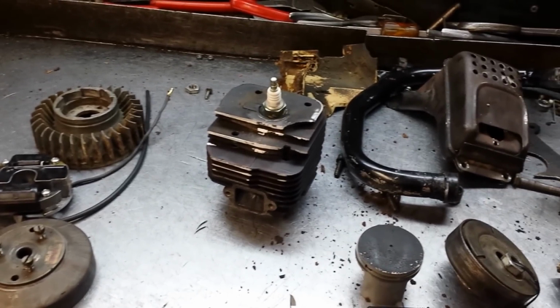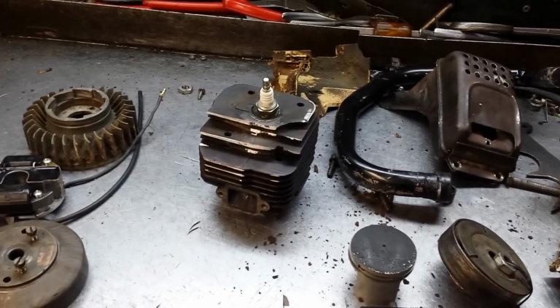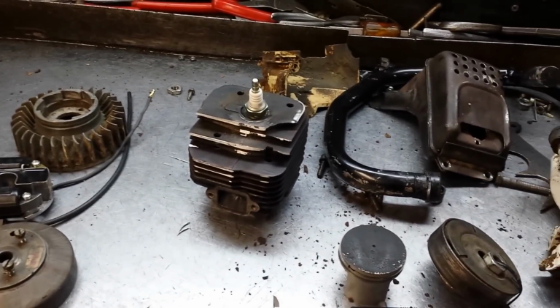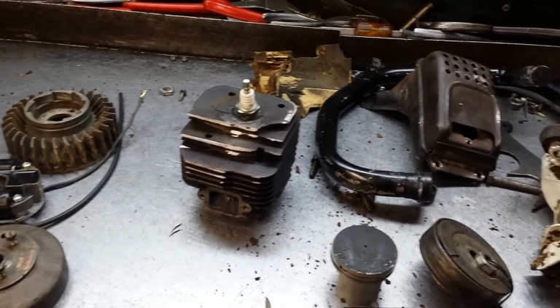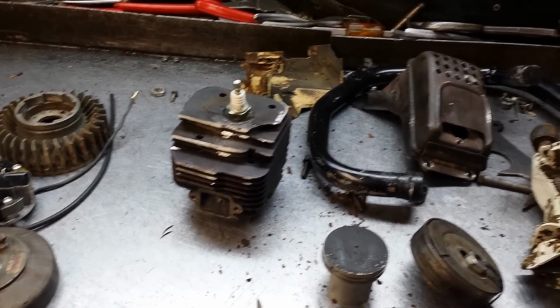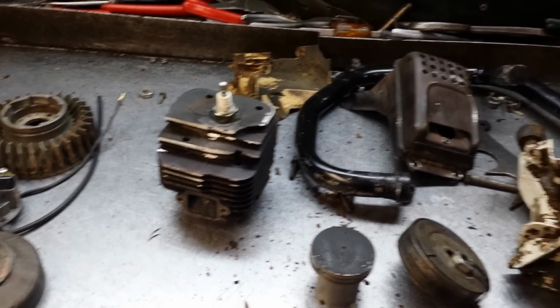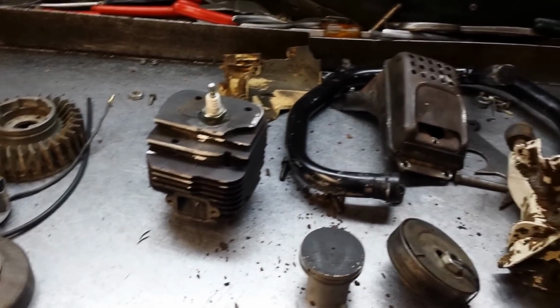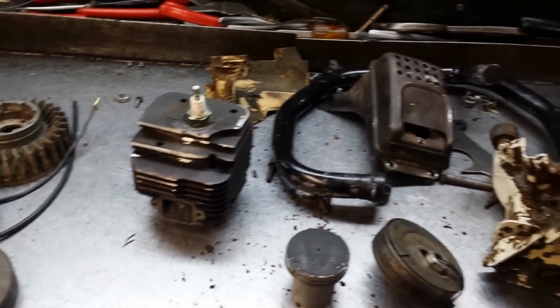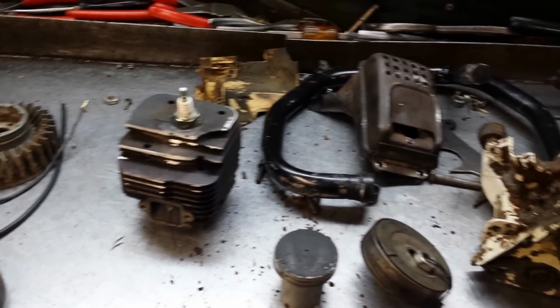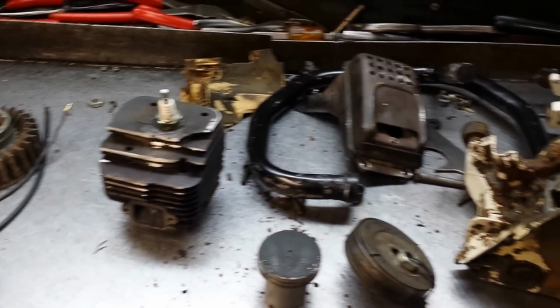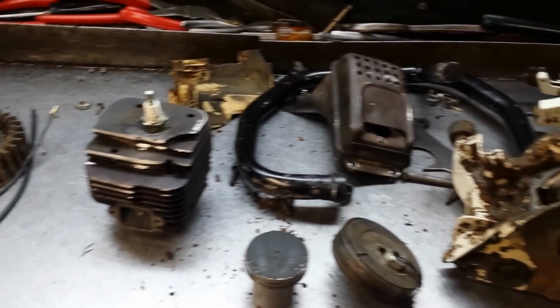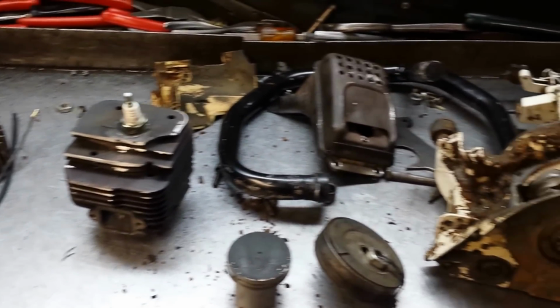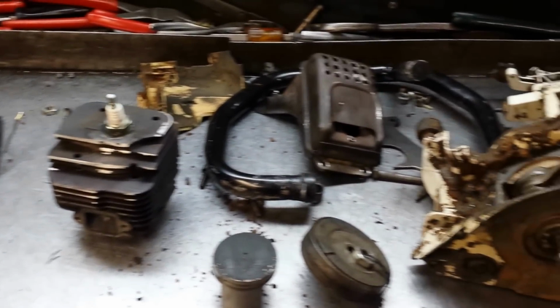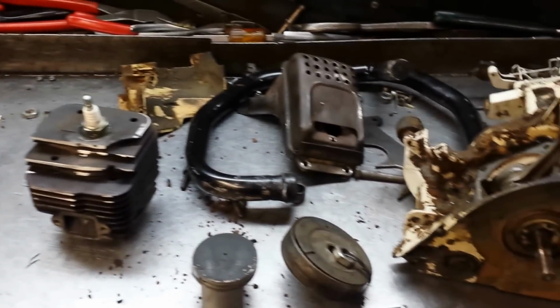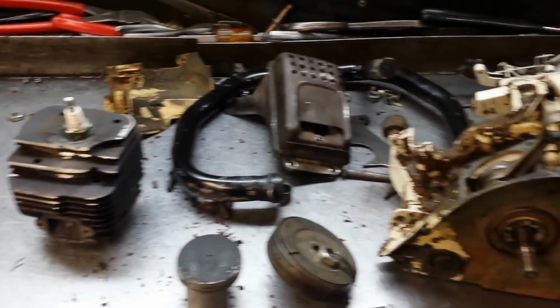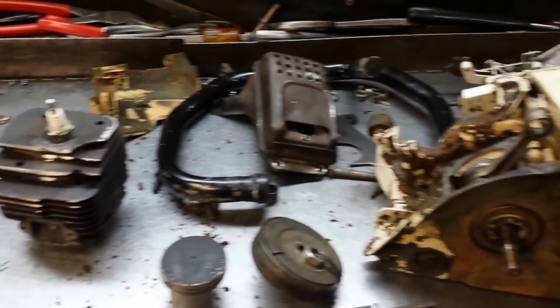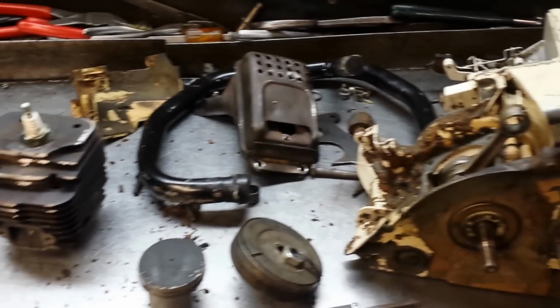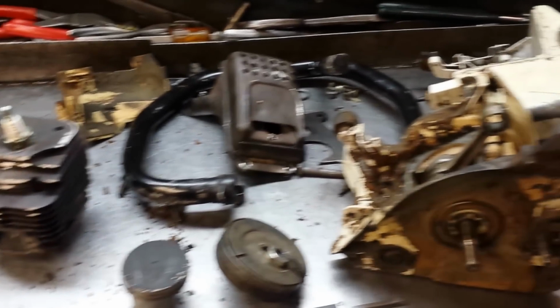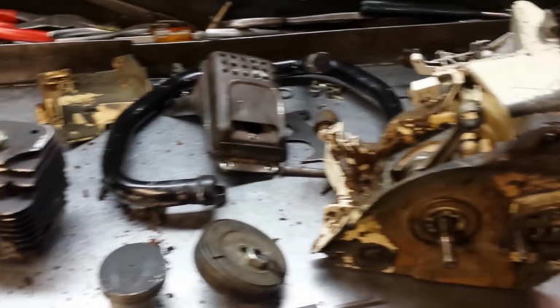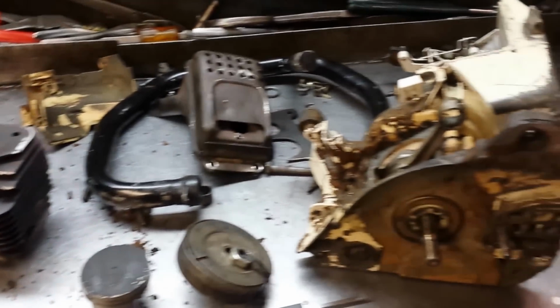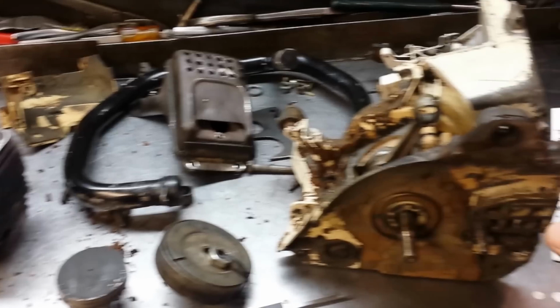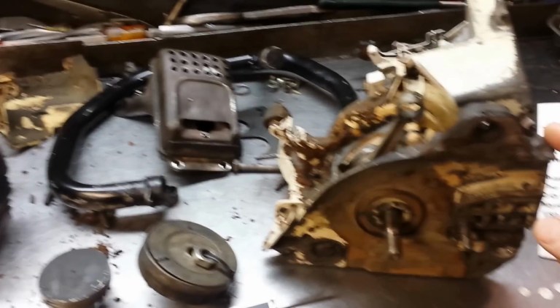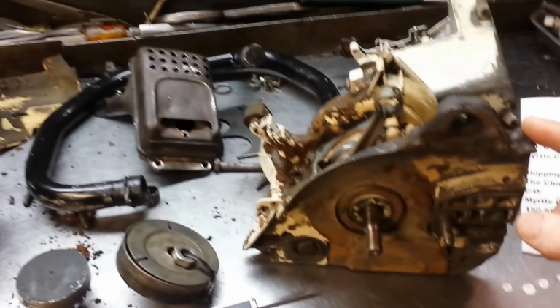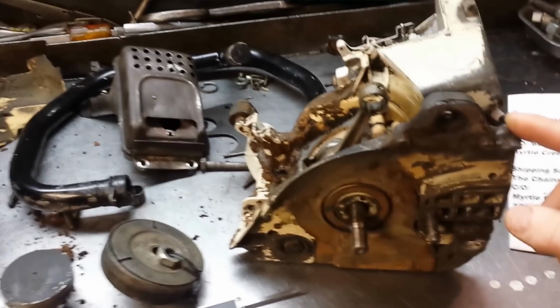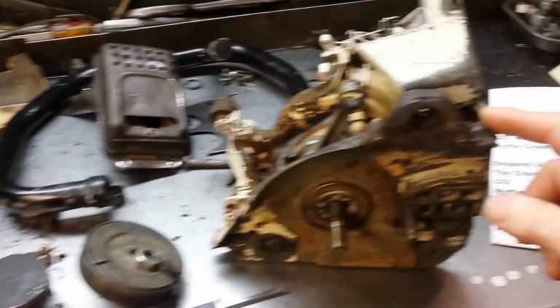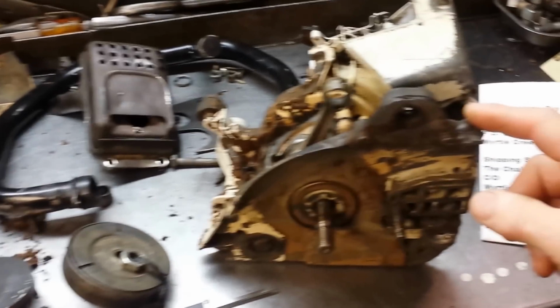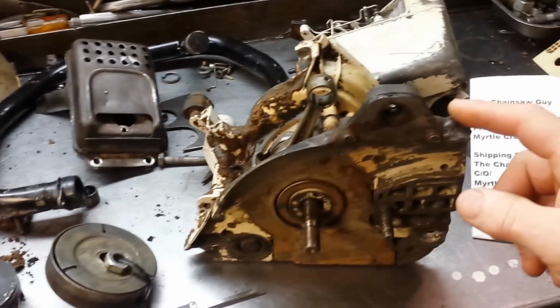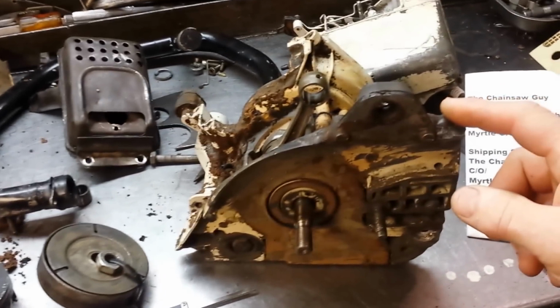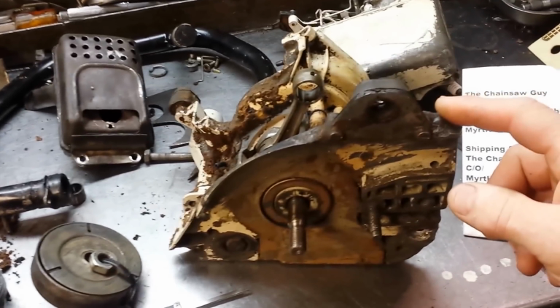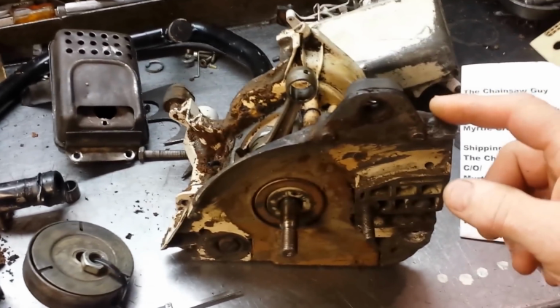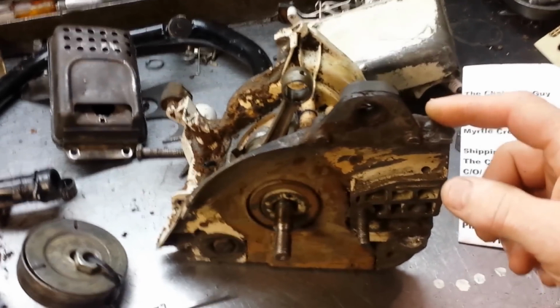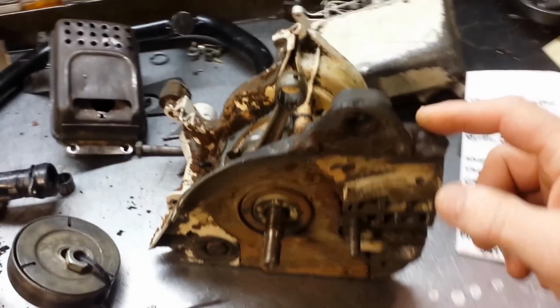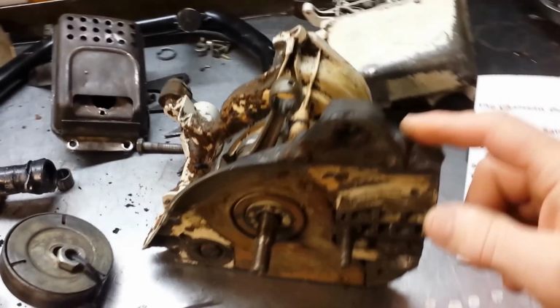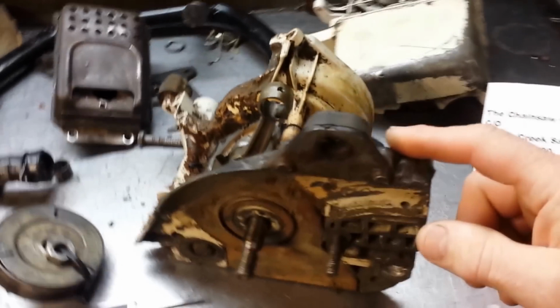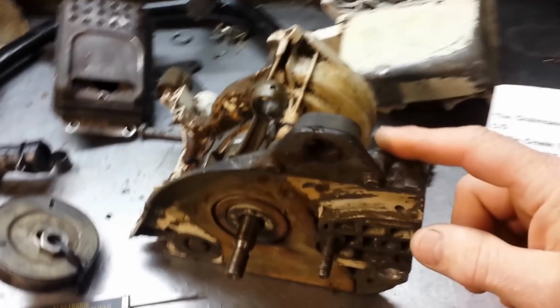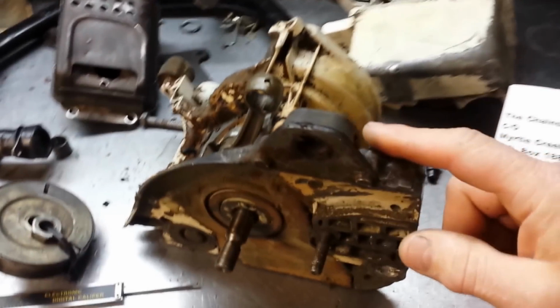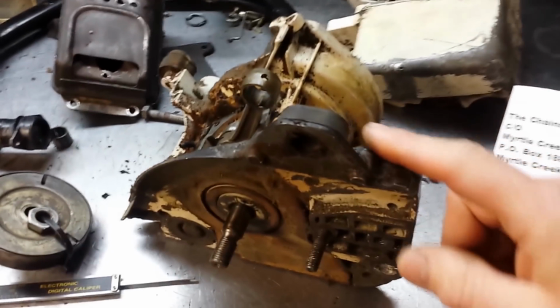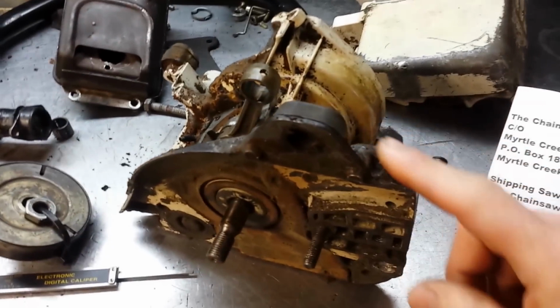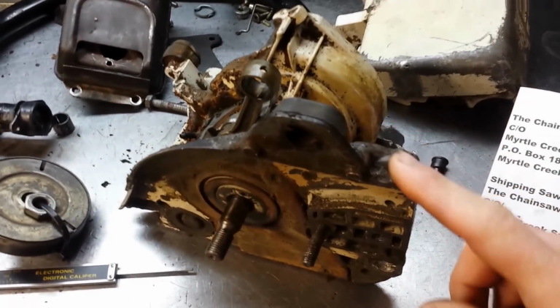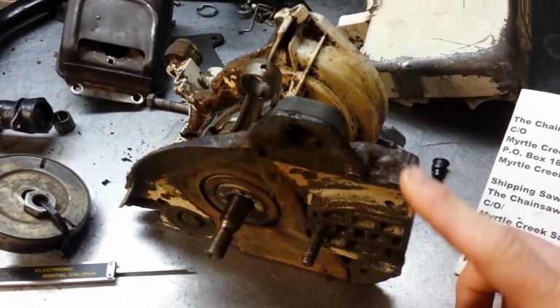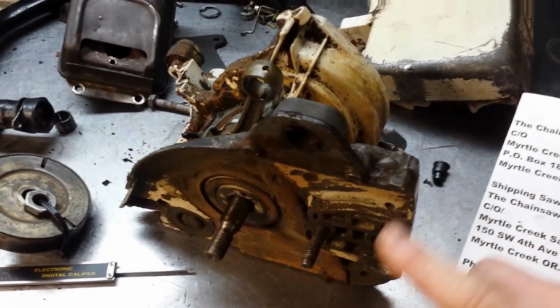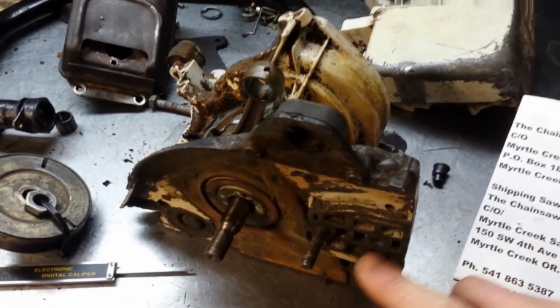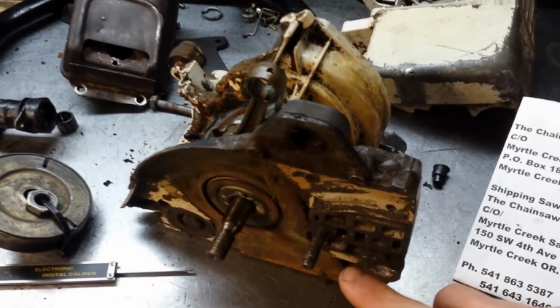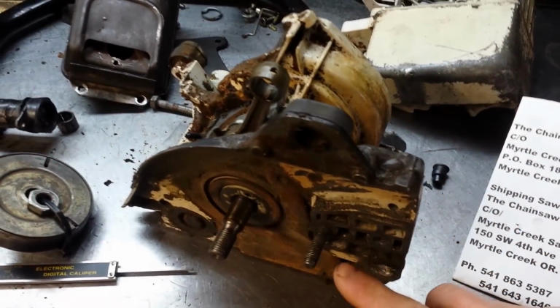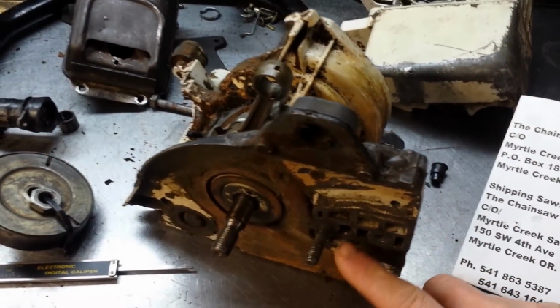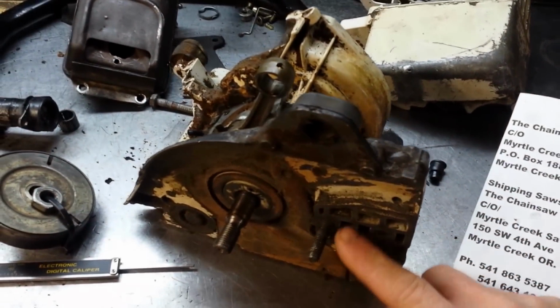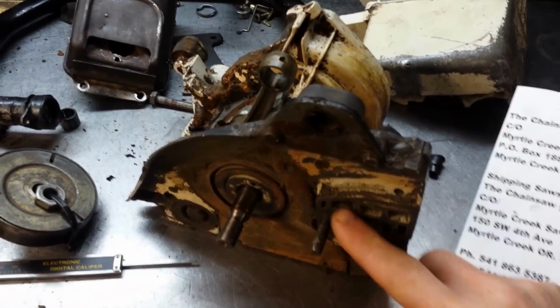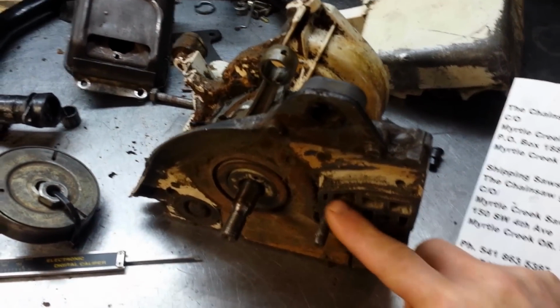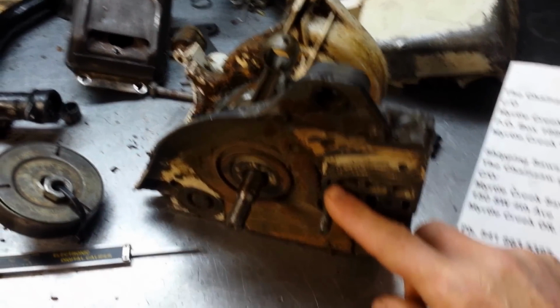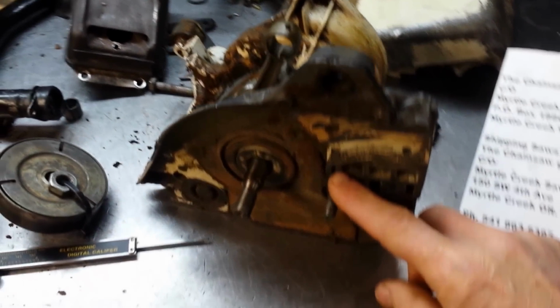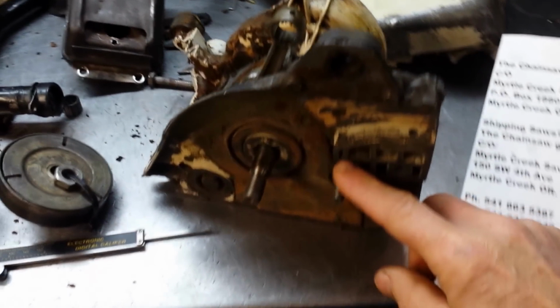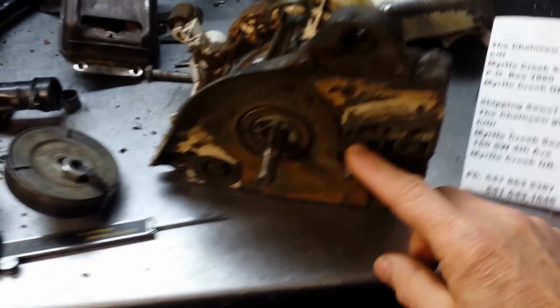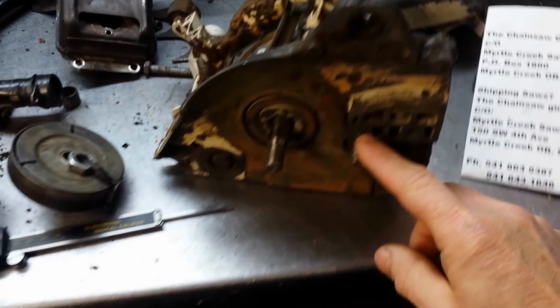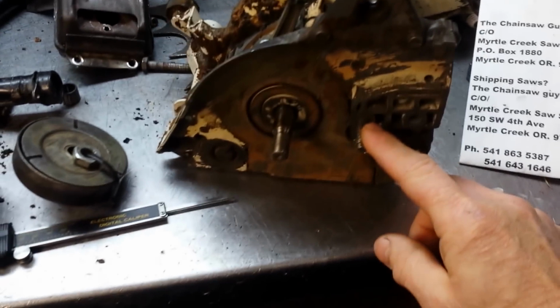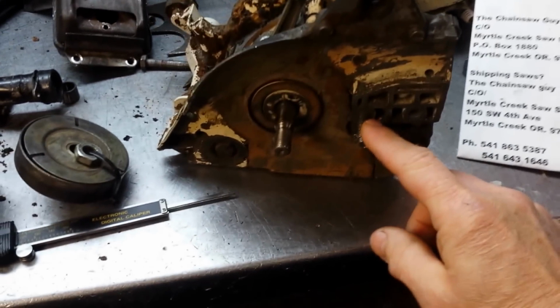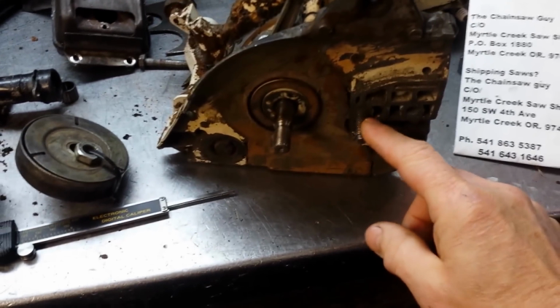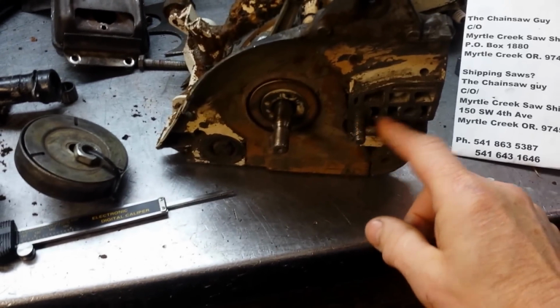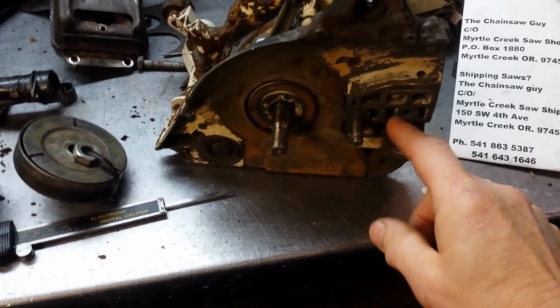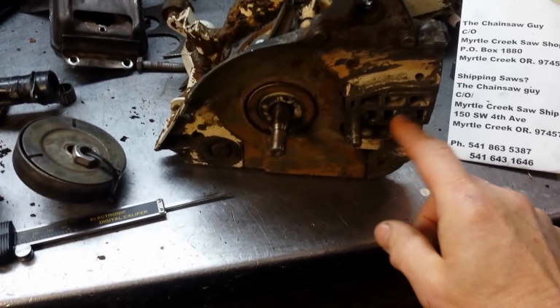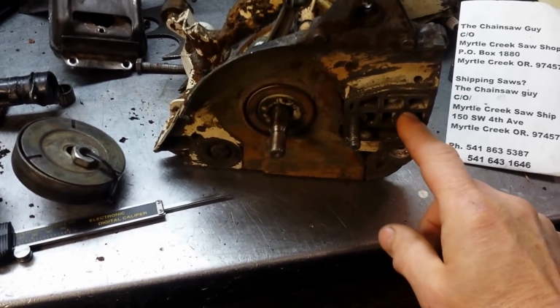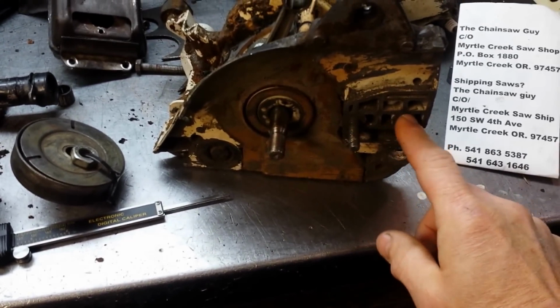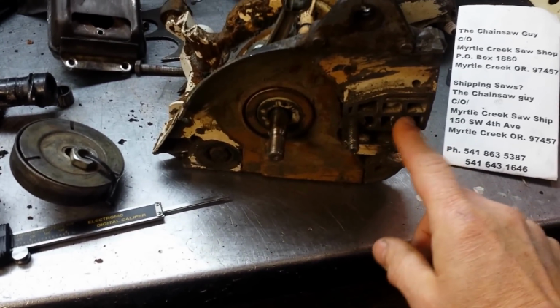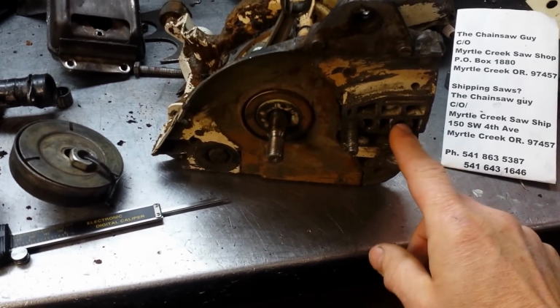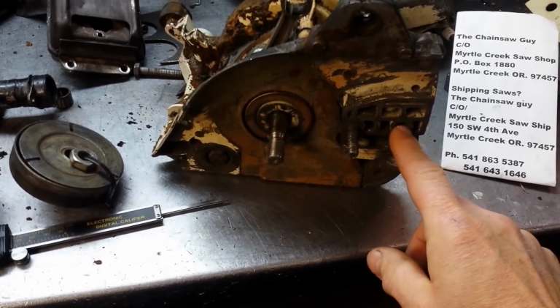The reason it was disassembled is it had some issues with the crankcase. You can see where it's been welded heavily. And the bar studs were replaced and they're wallered out.